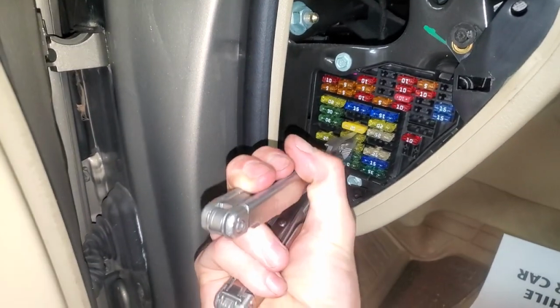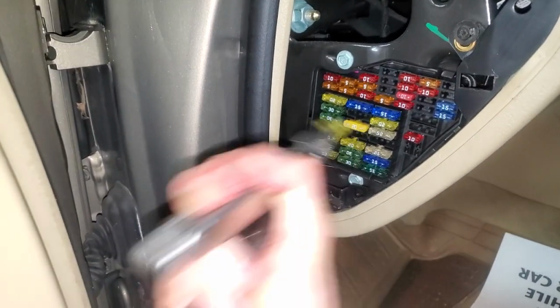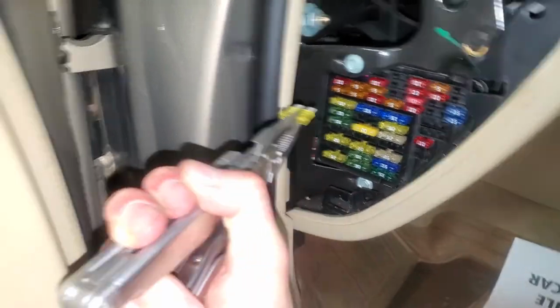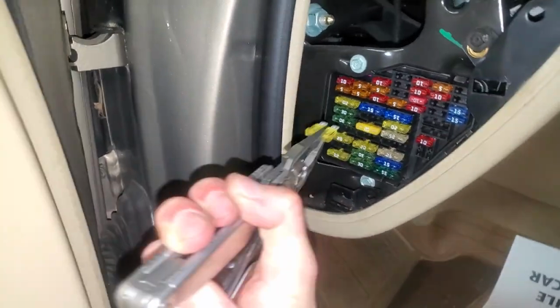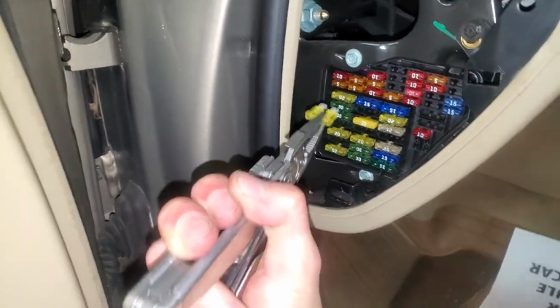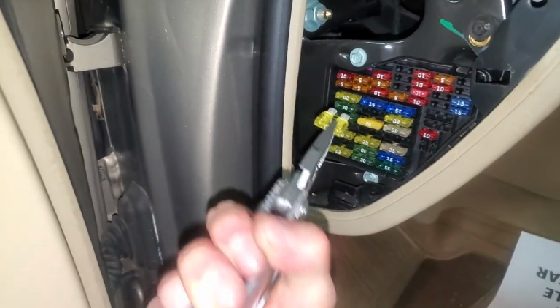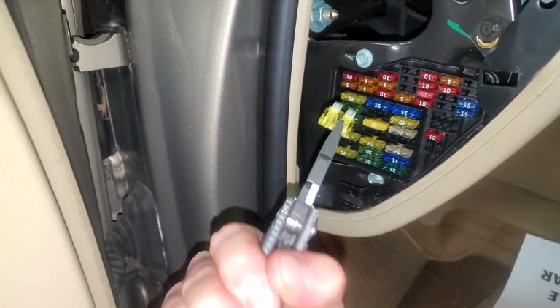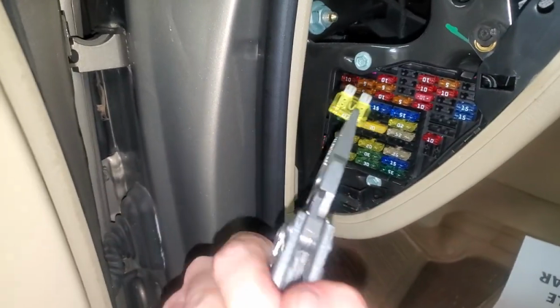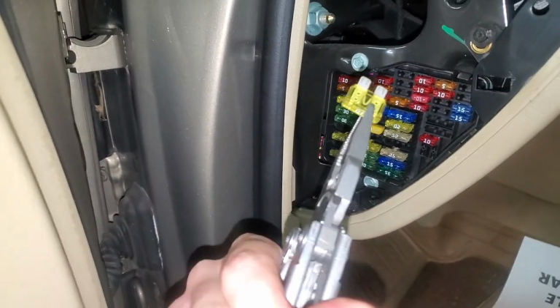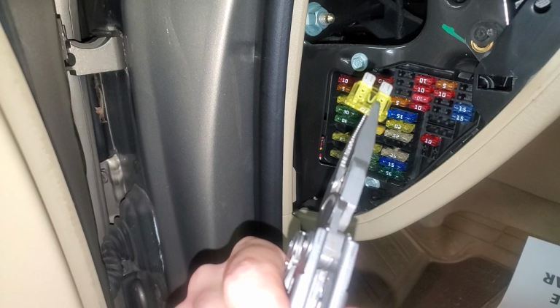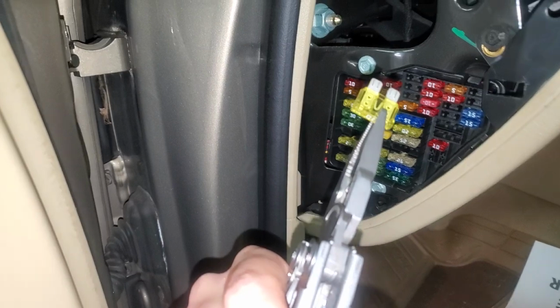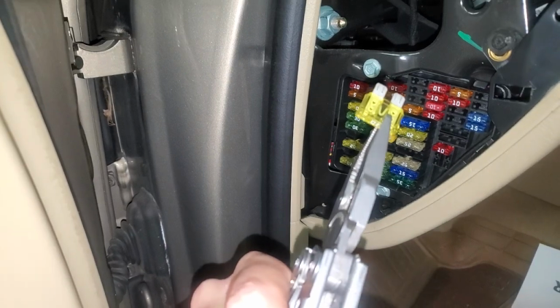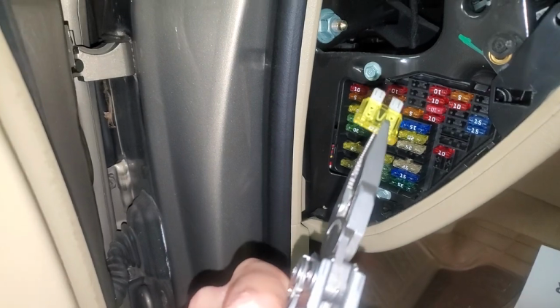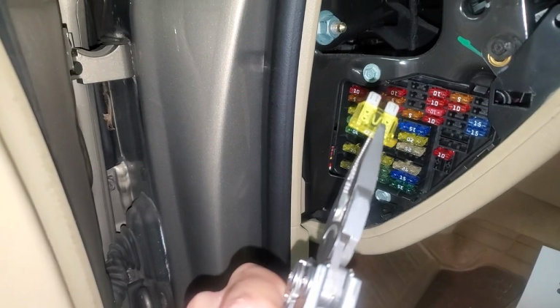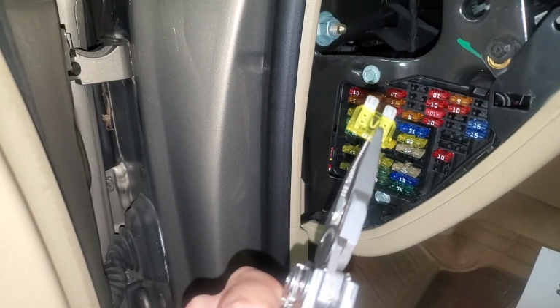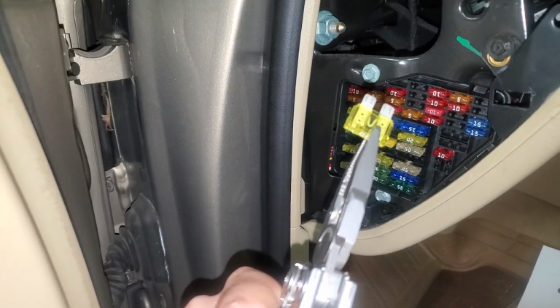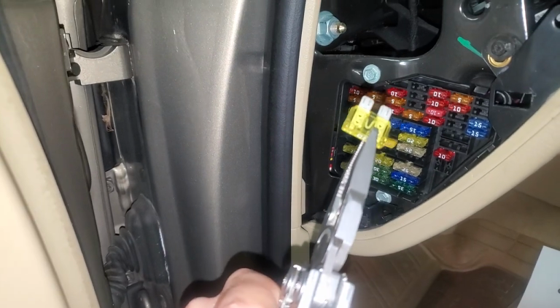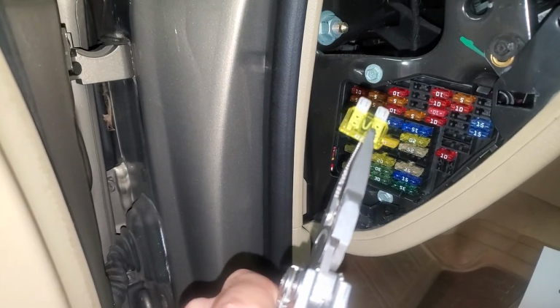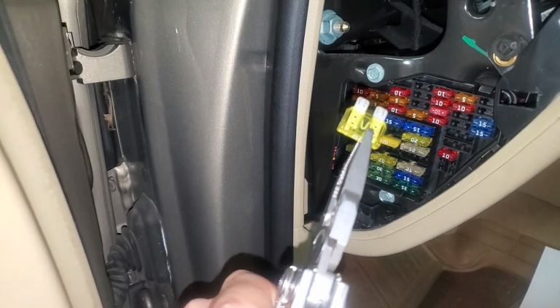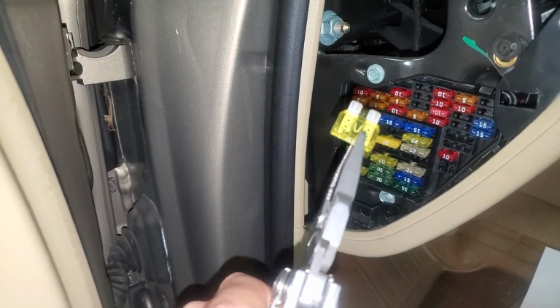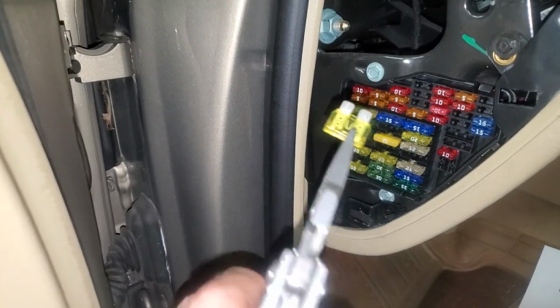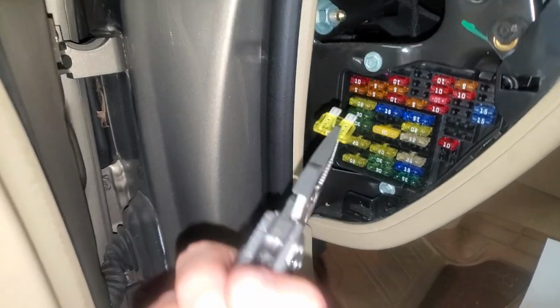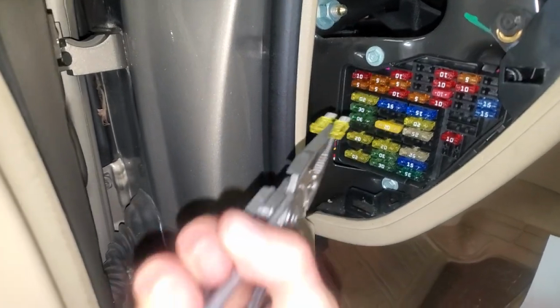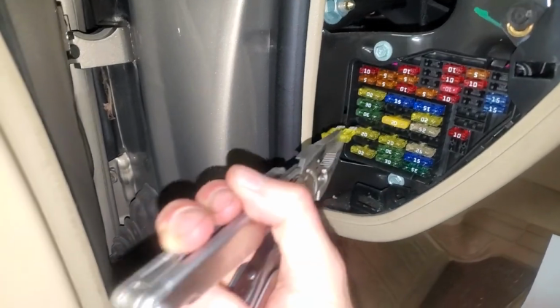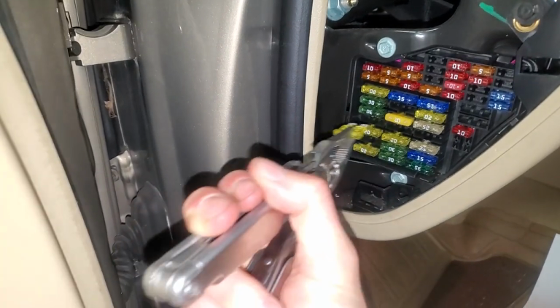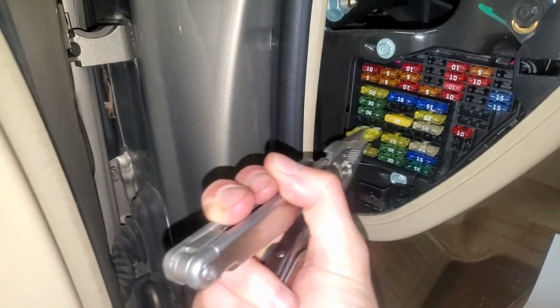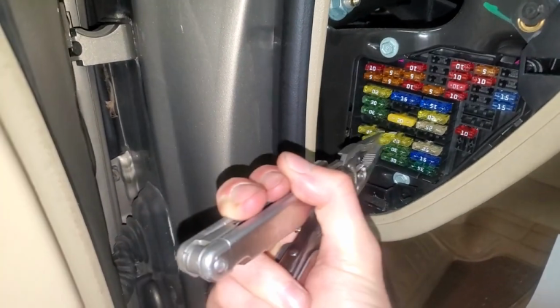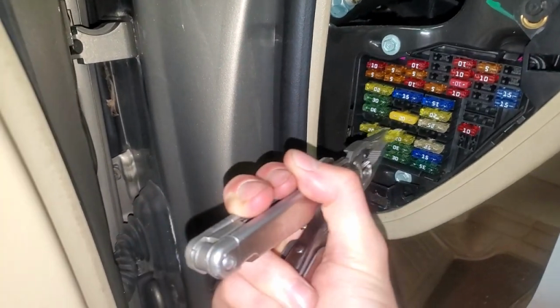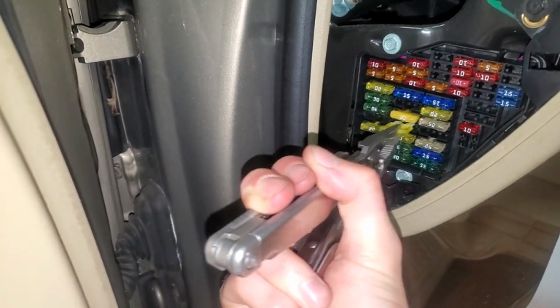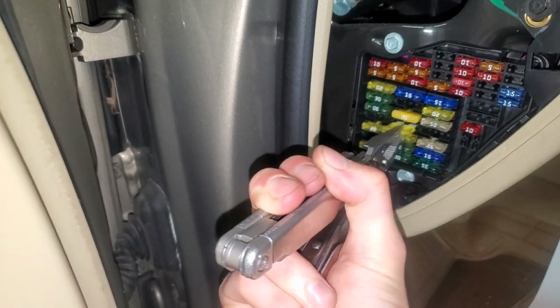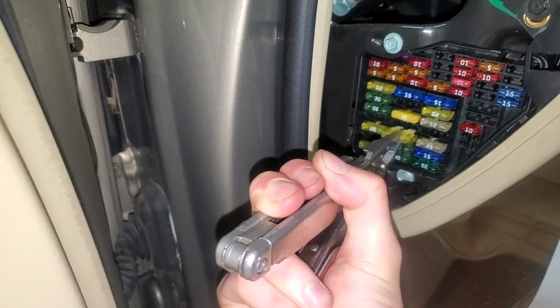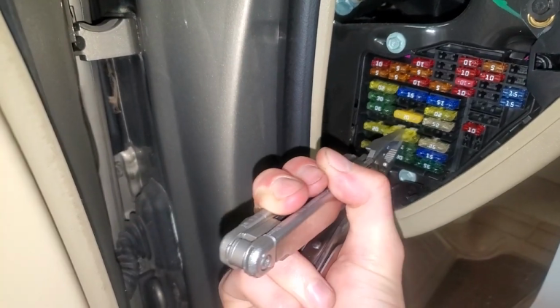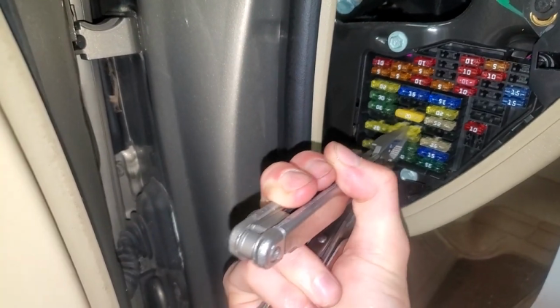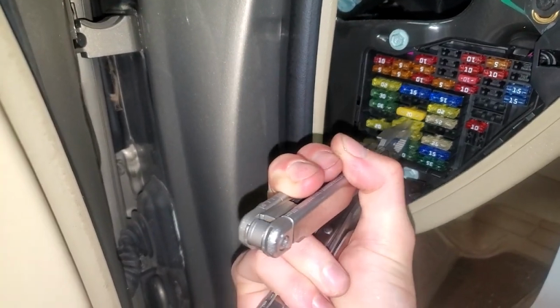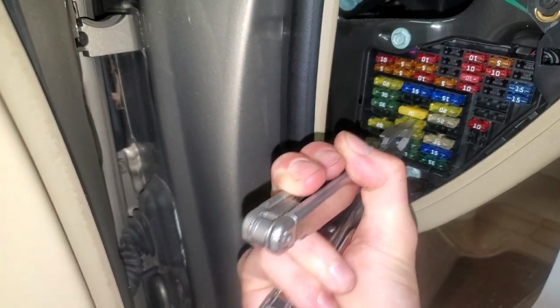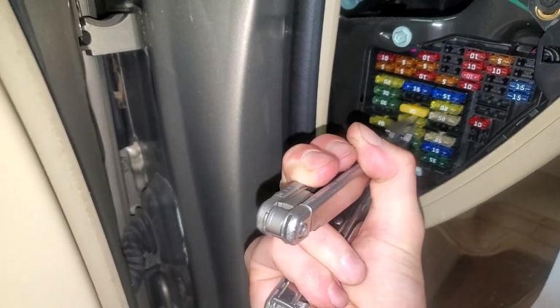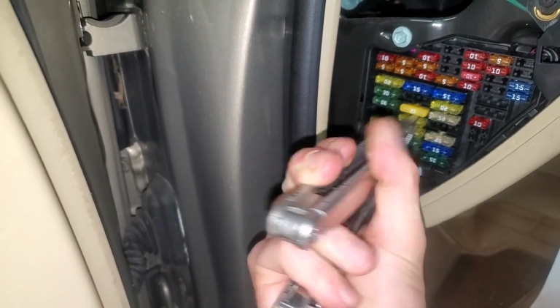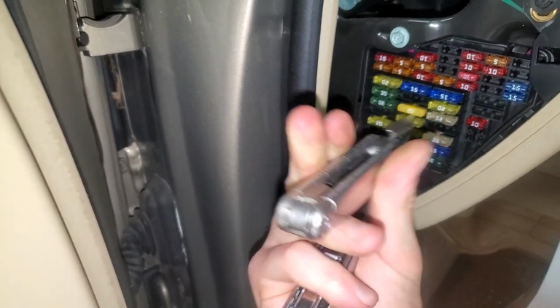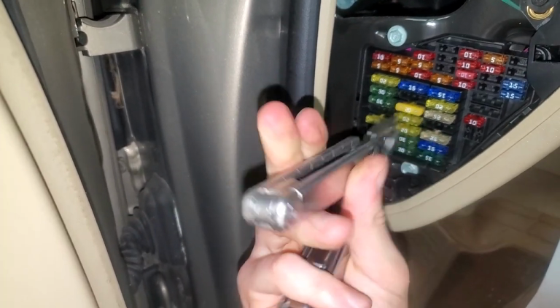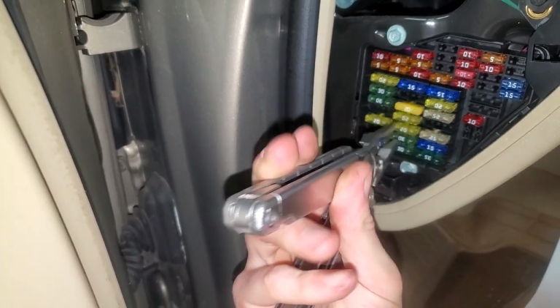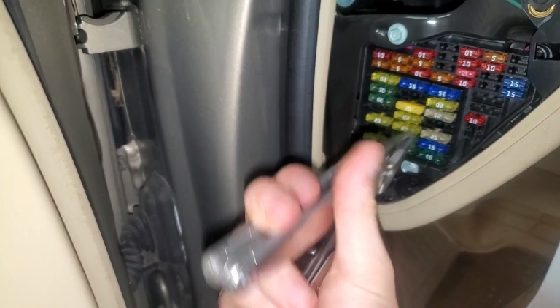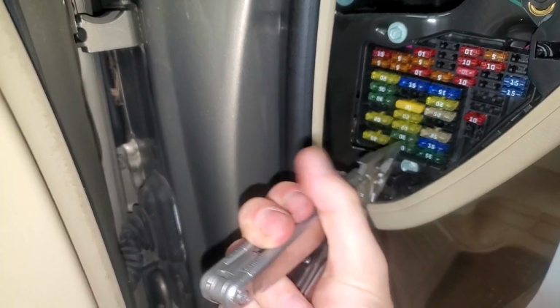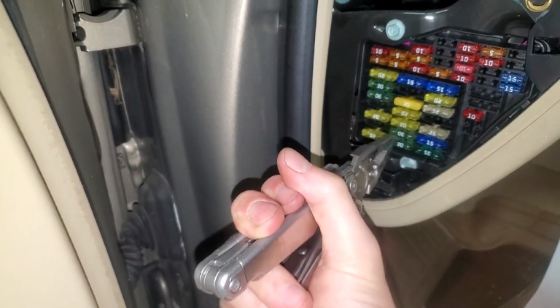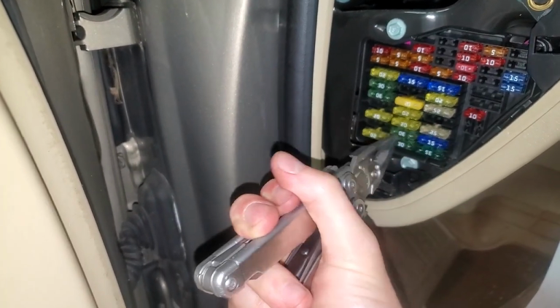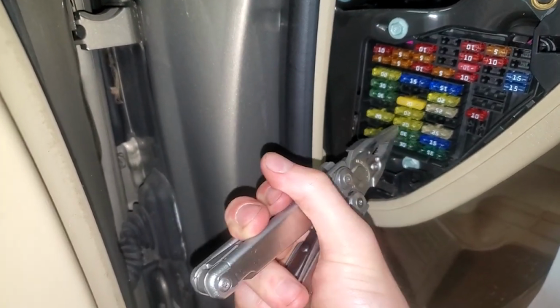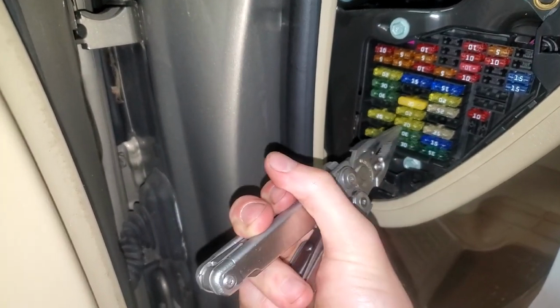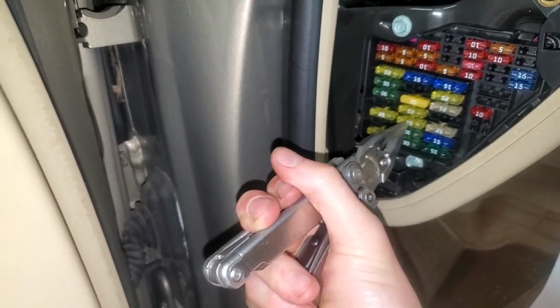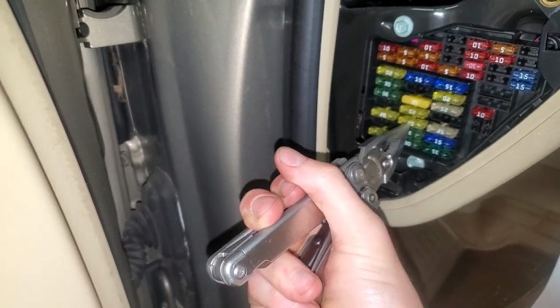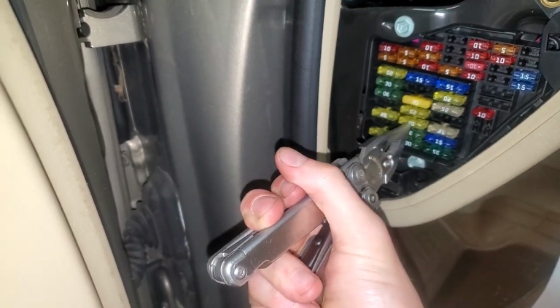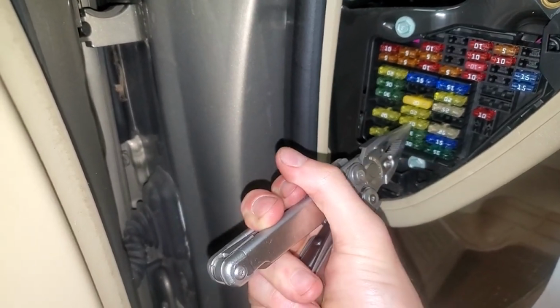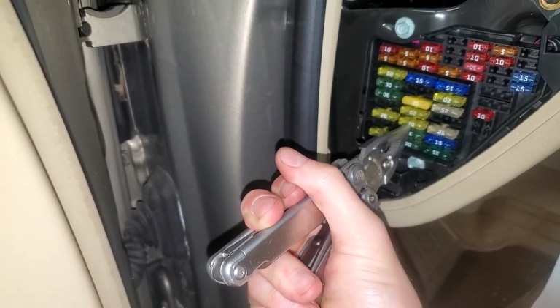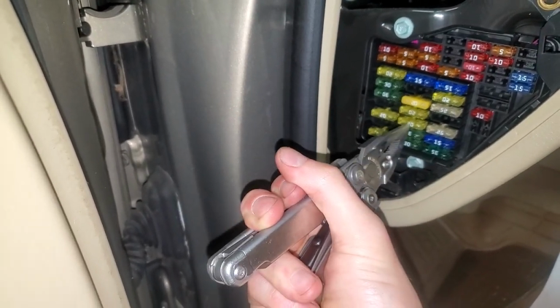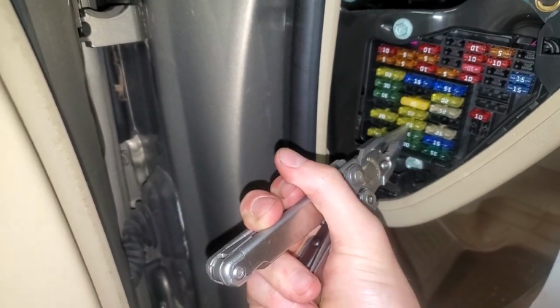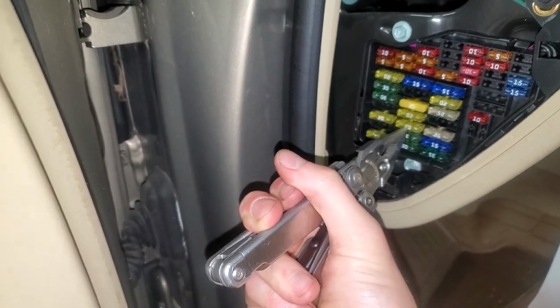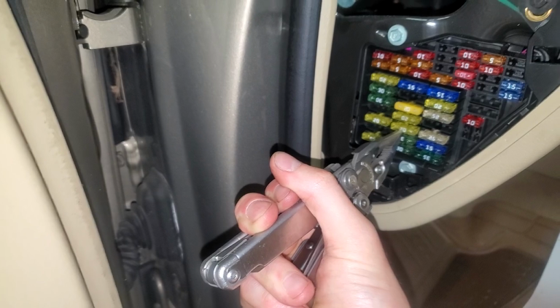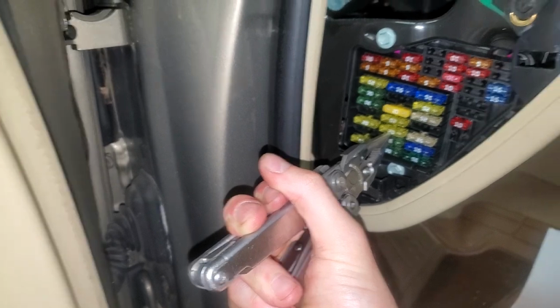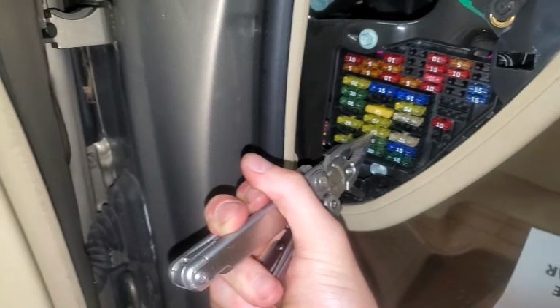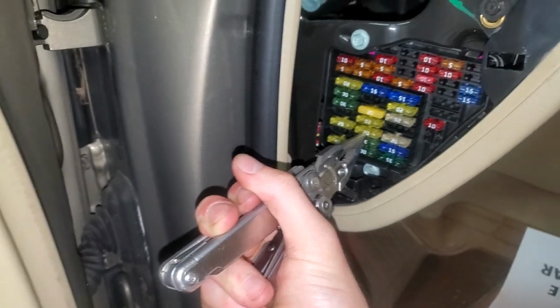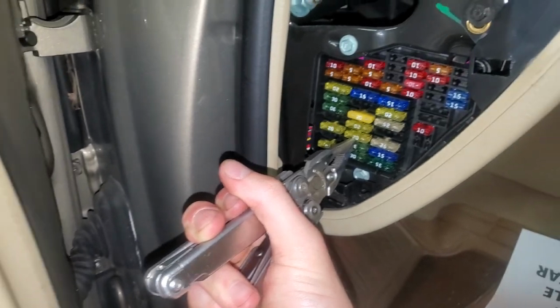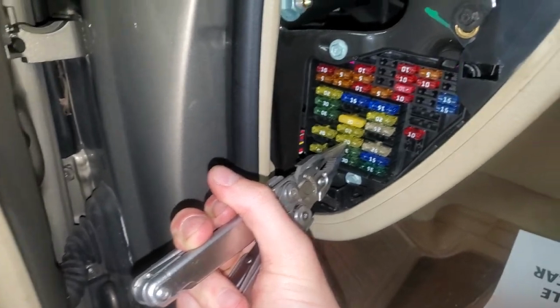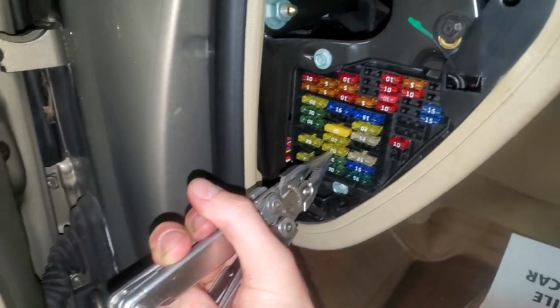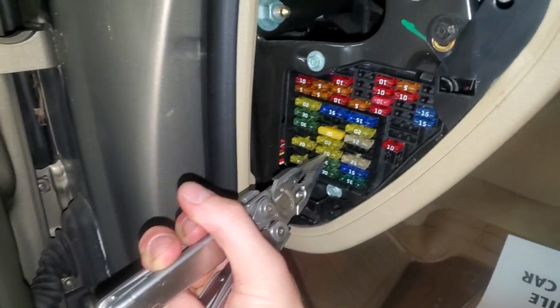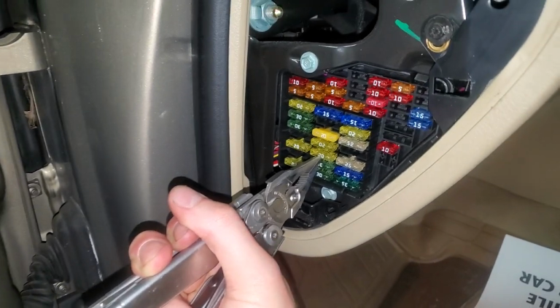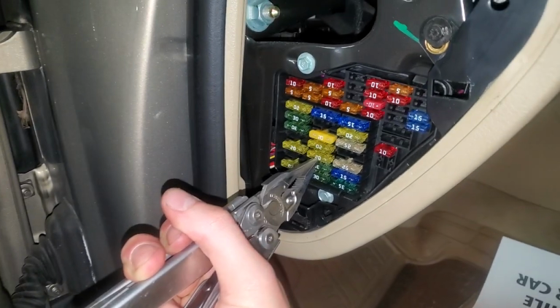You check it by just popping it straight out. You can see that this one's fine. That's for the front, and the one beneath it right there — that's for the rear.